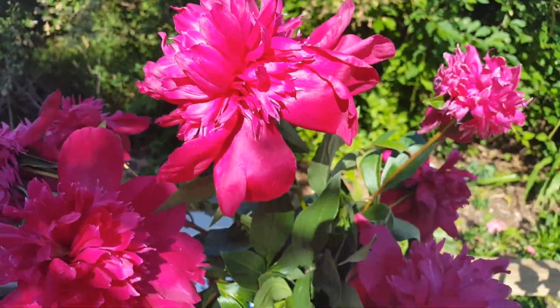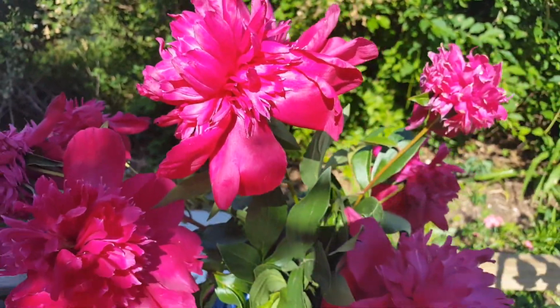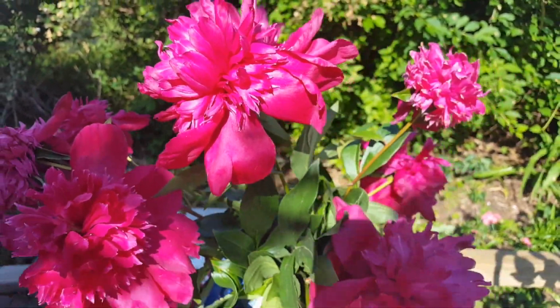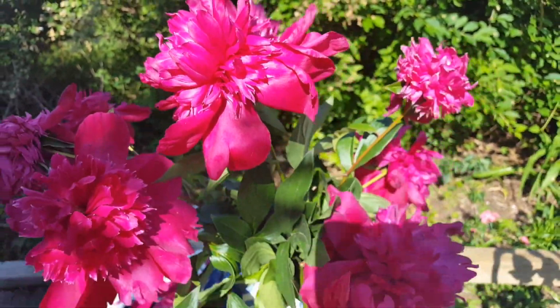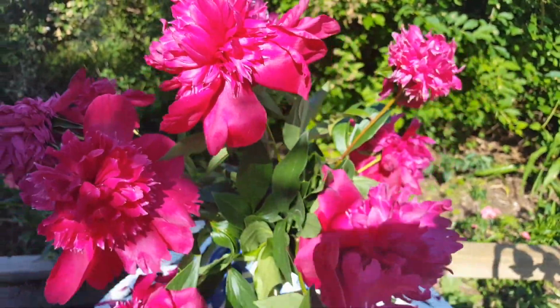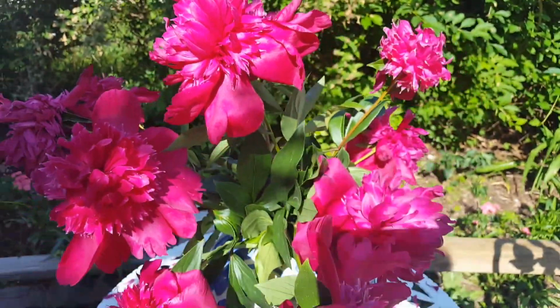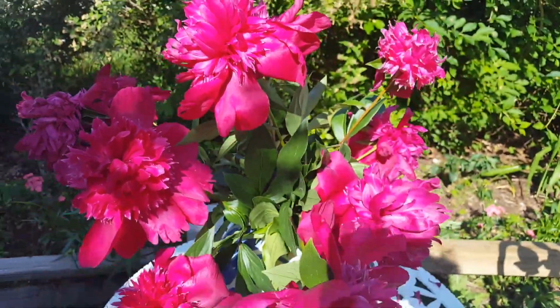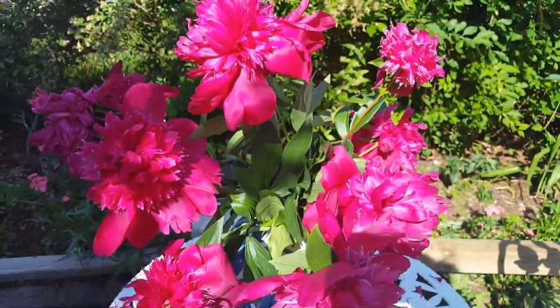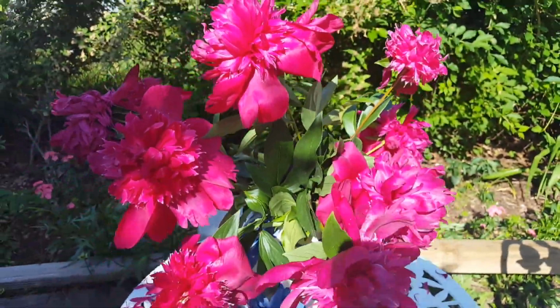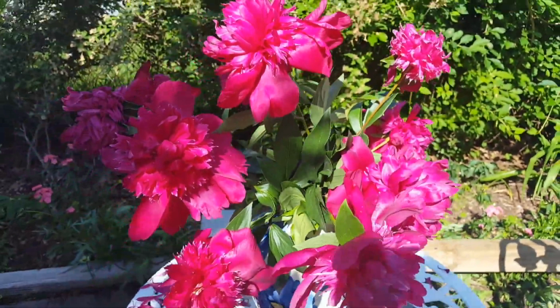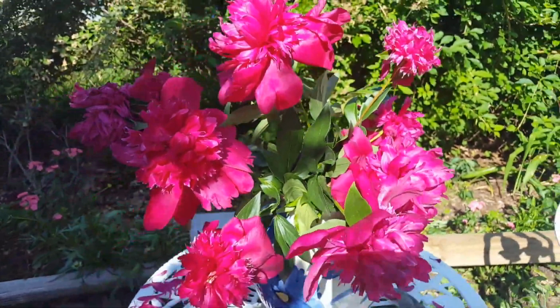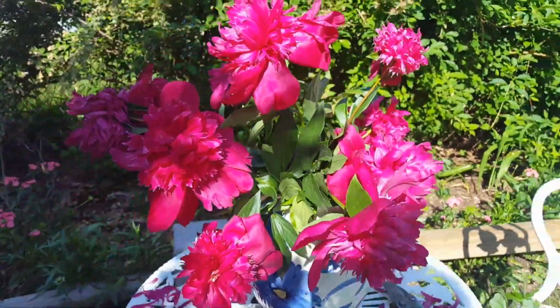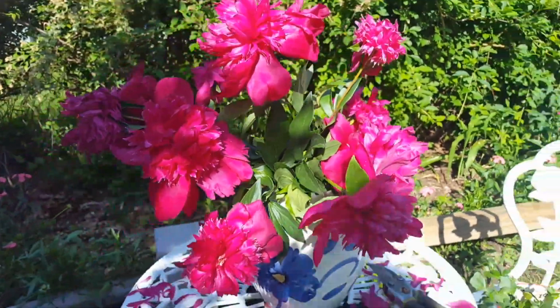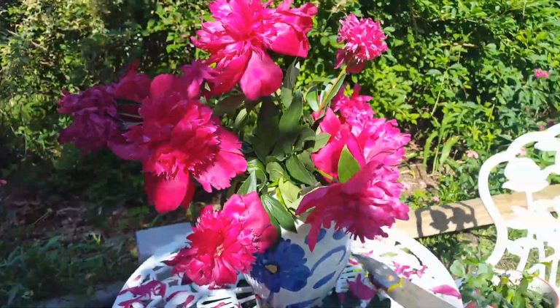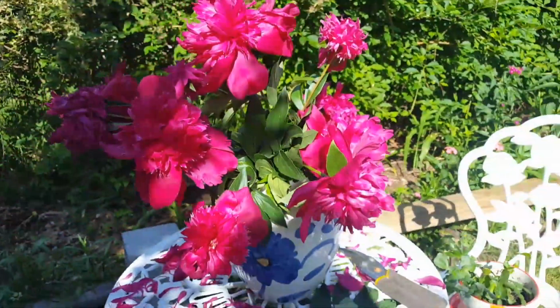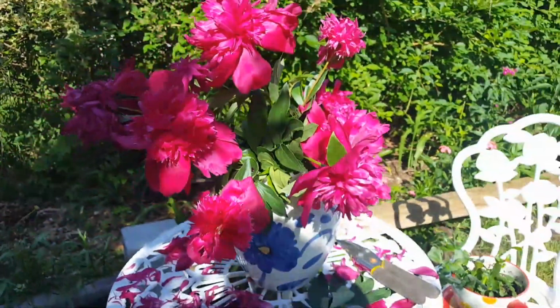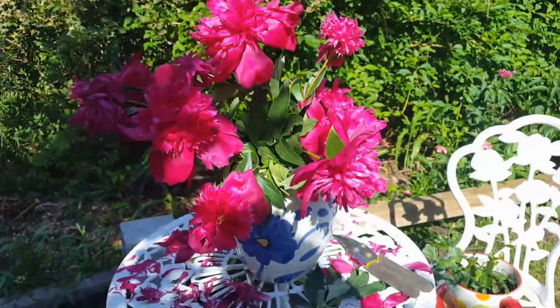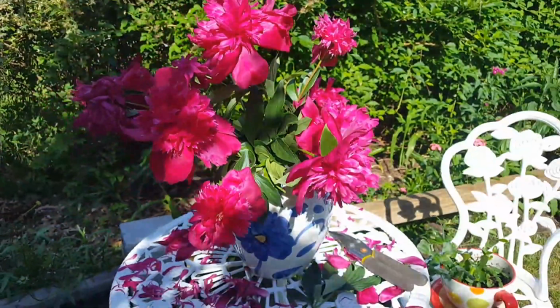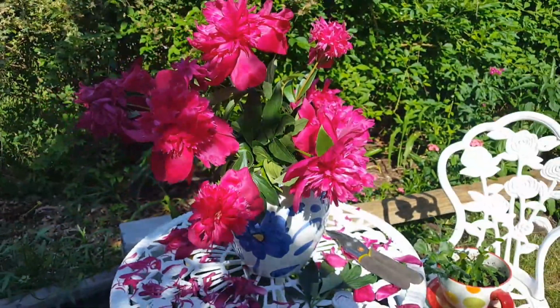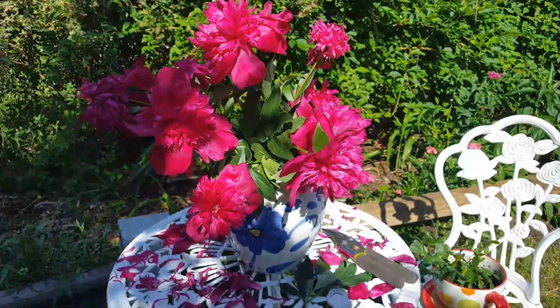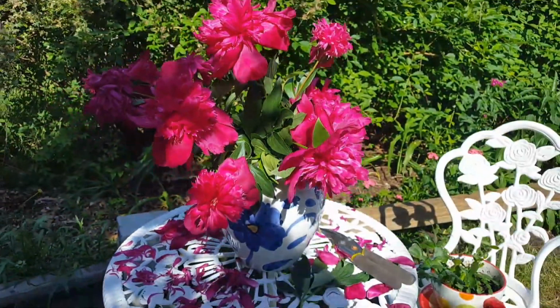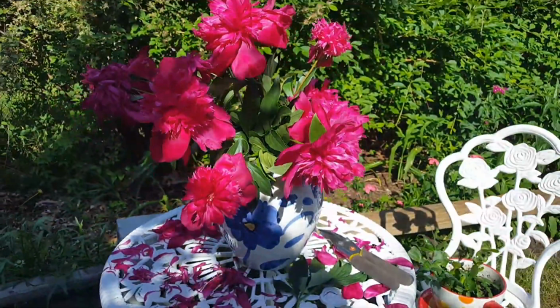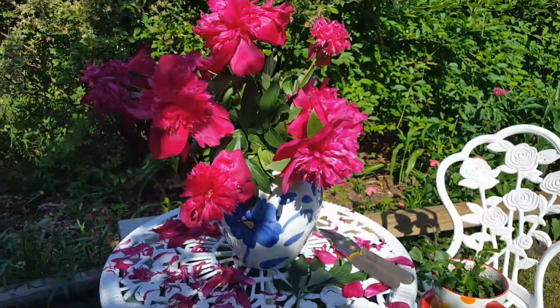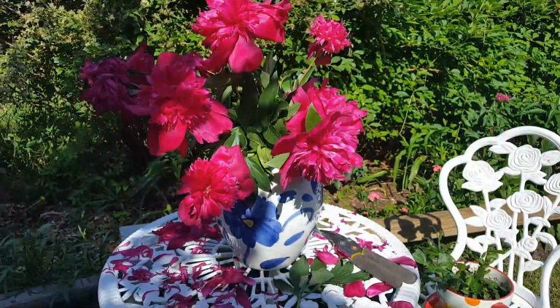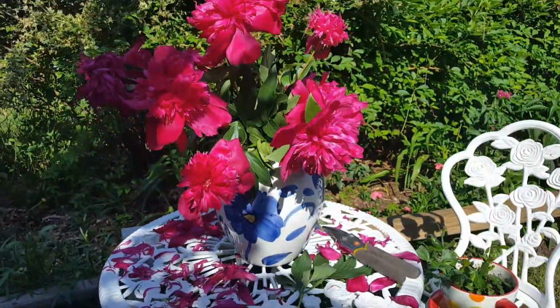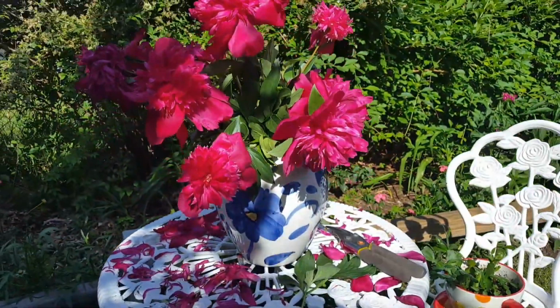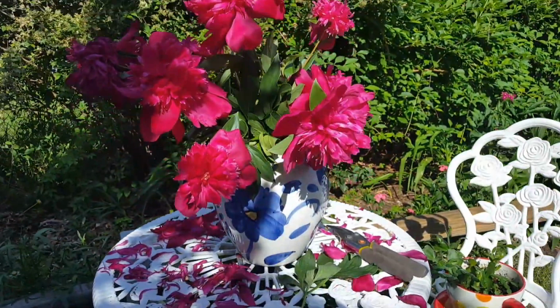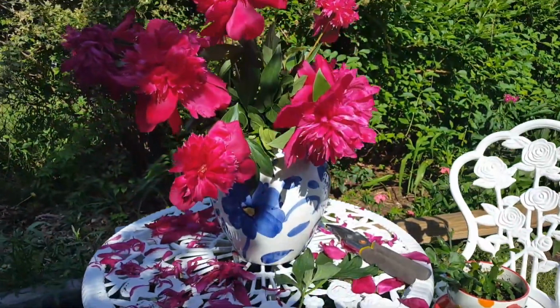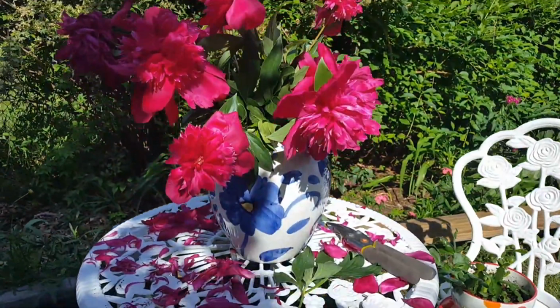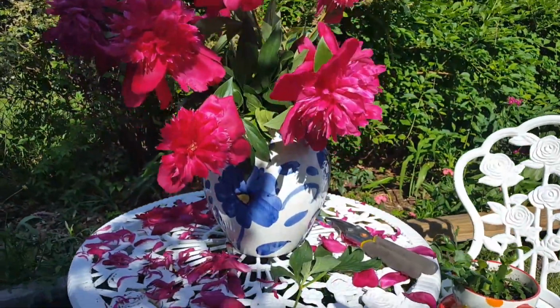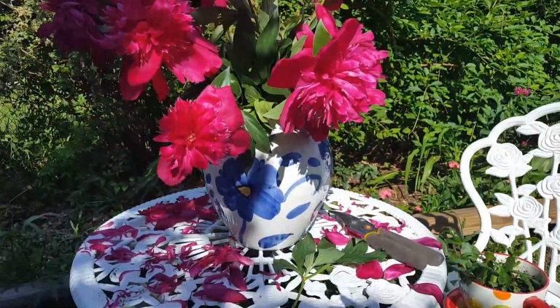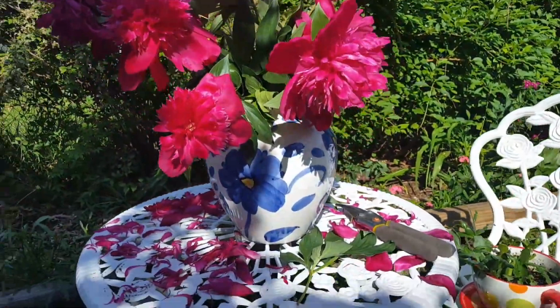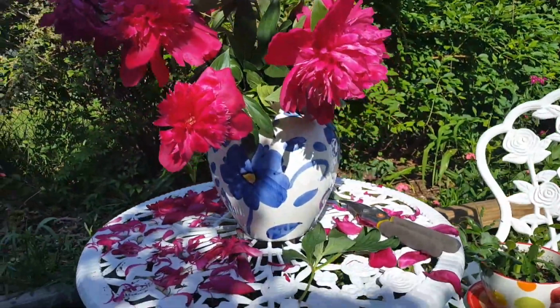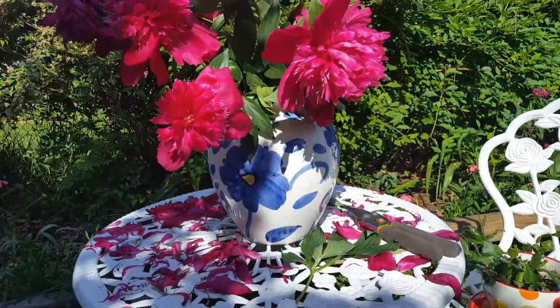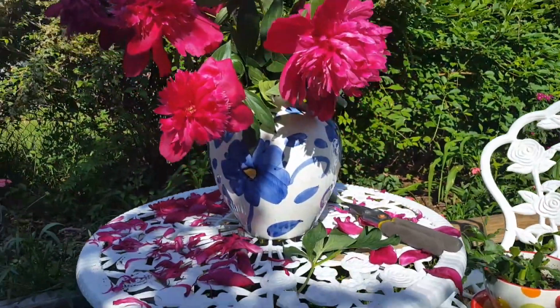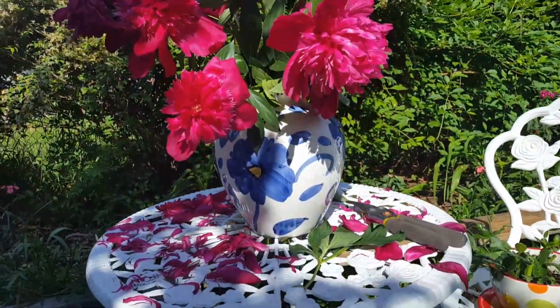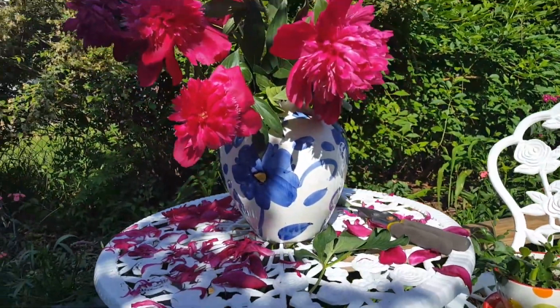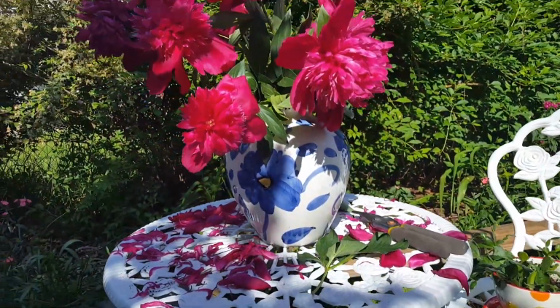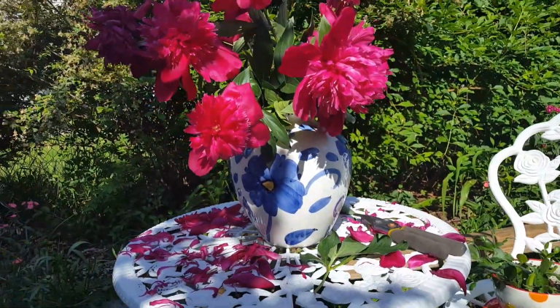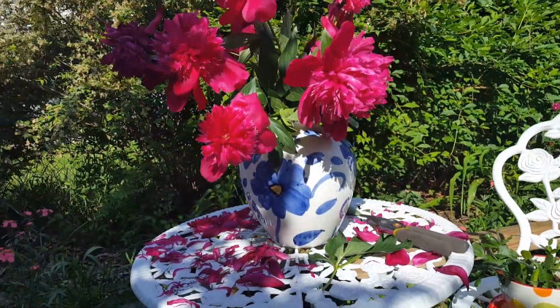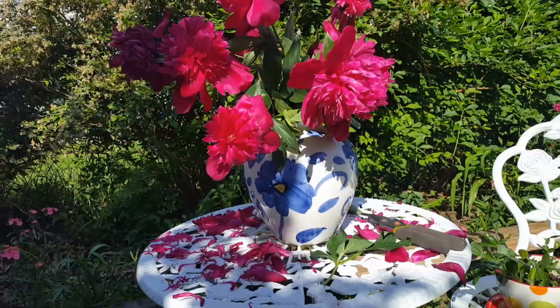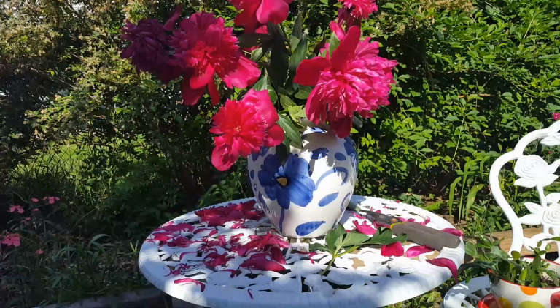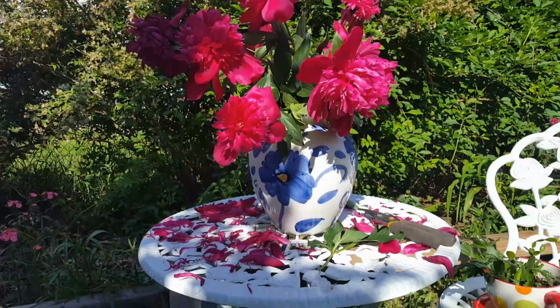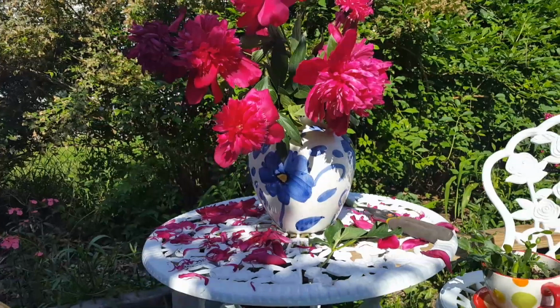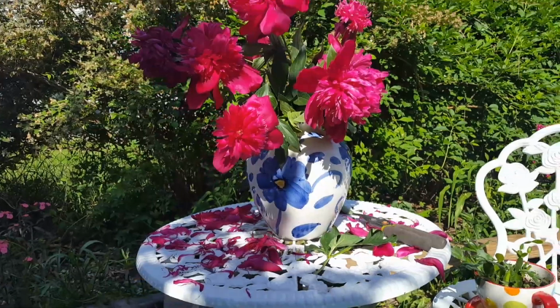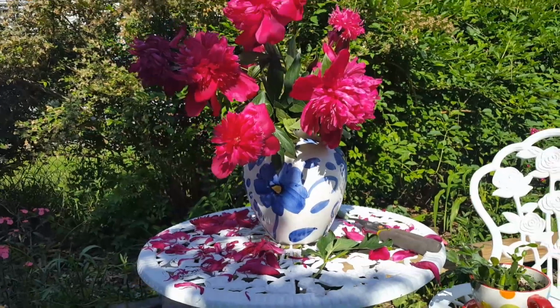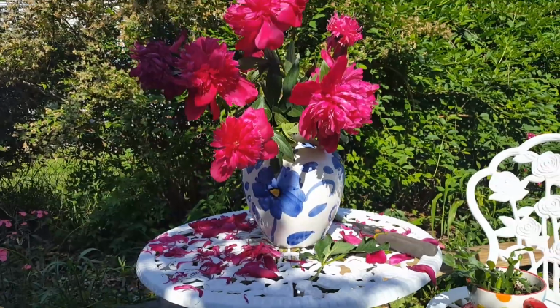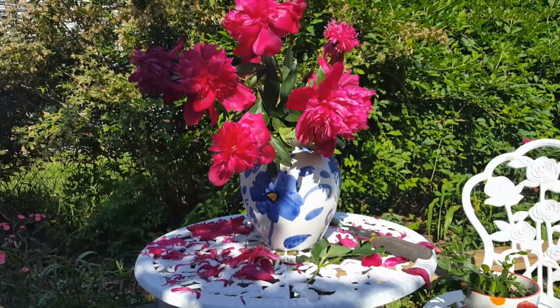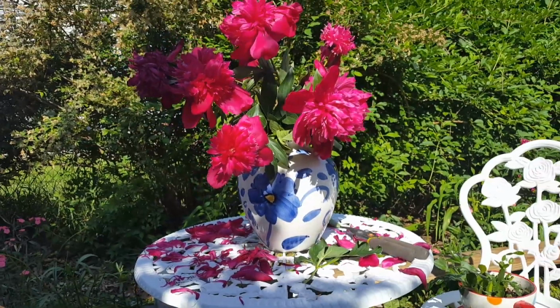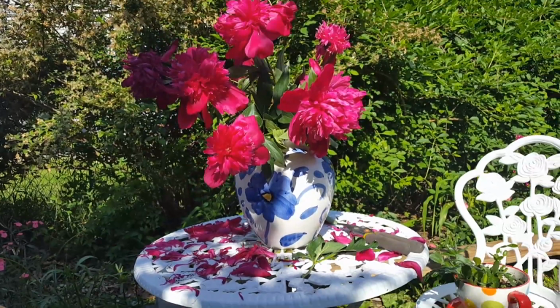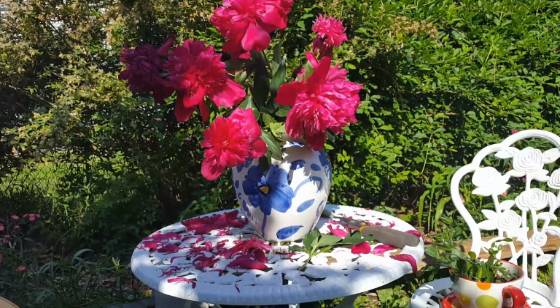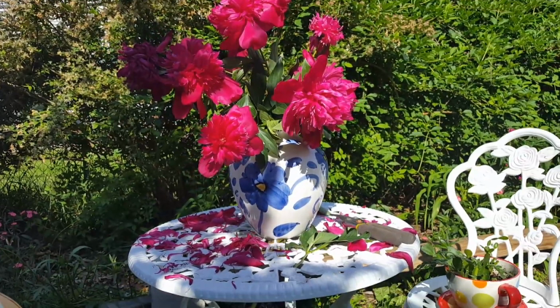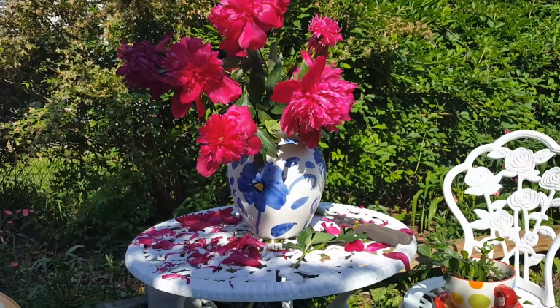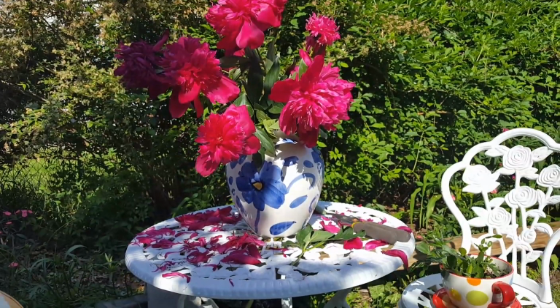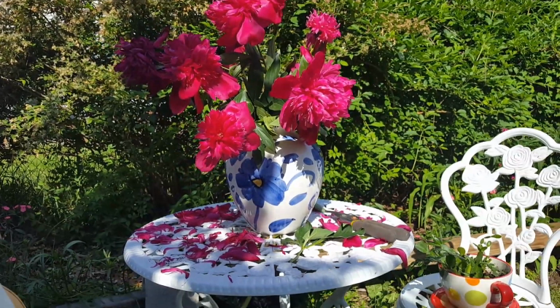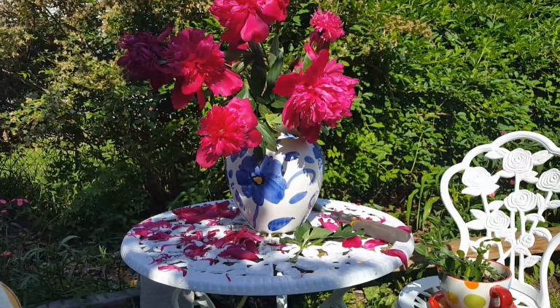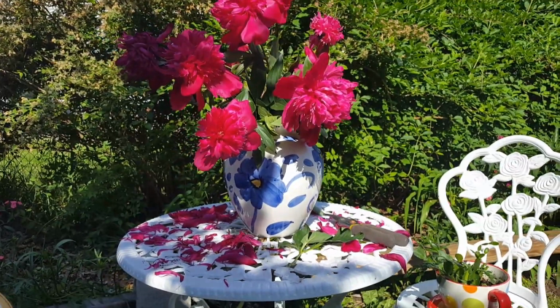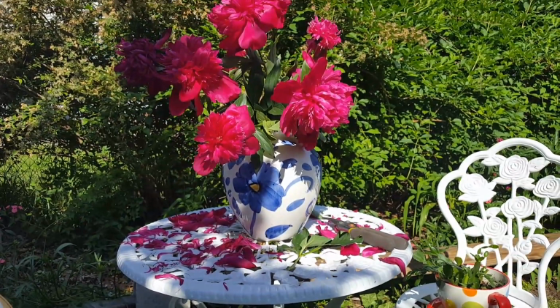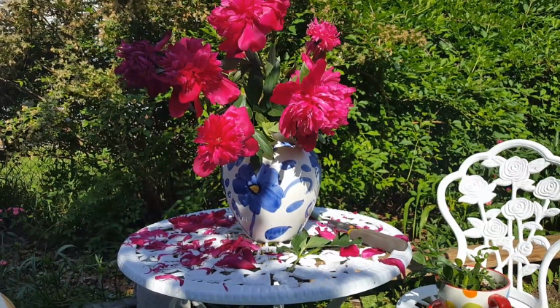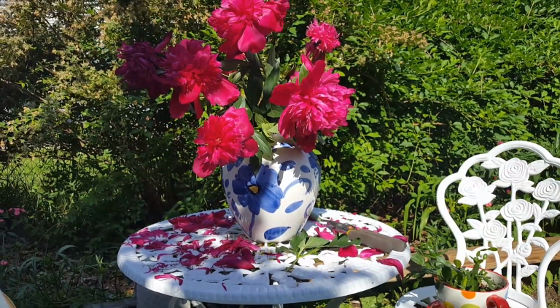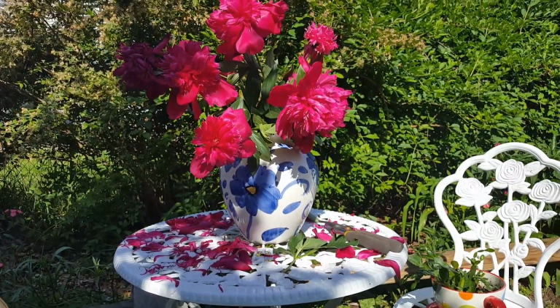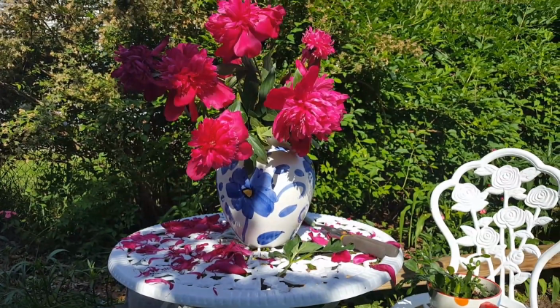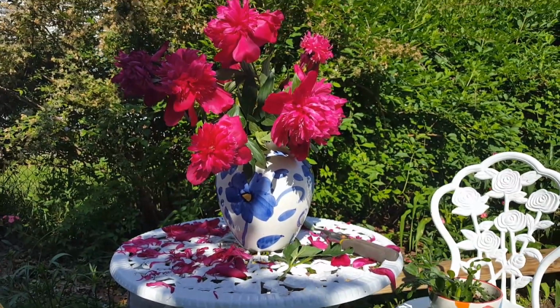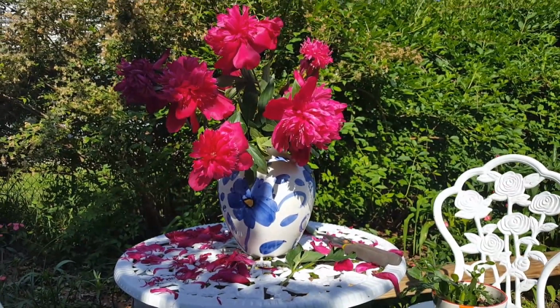And this is the vase that I put them in. That's it — enjoy!